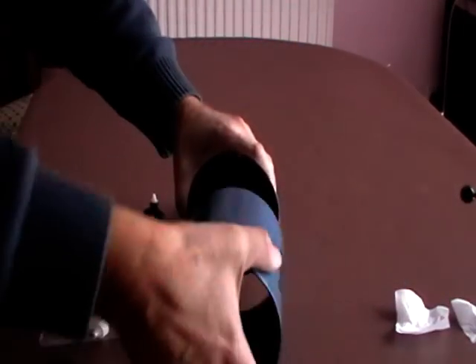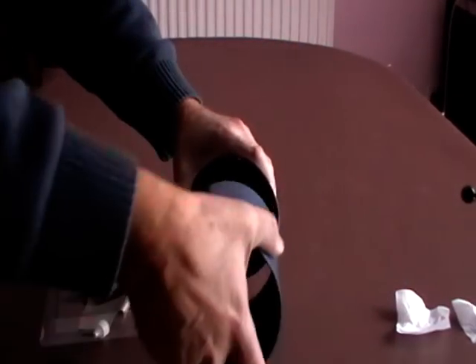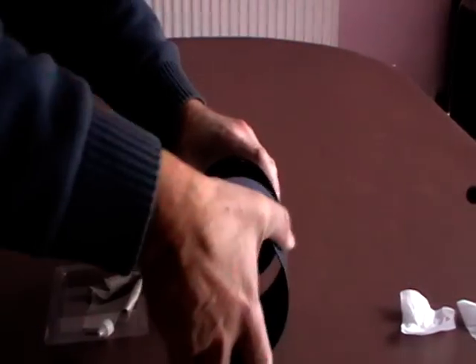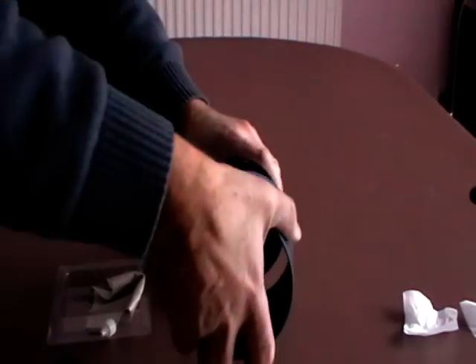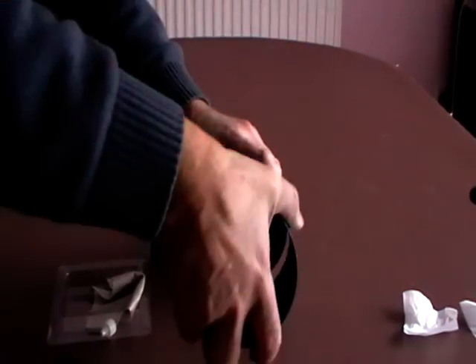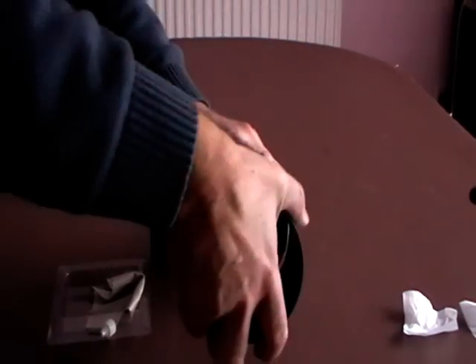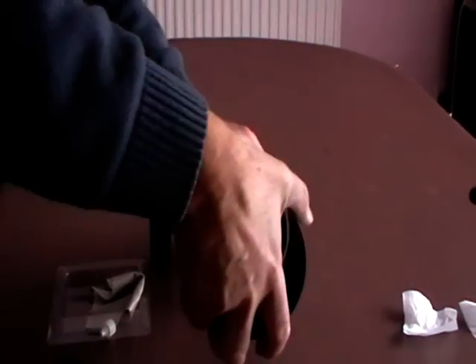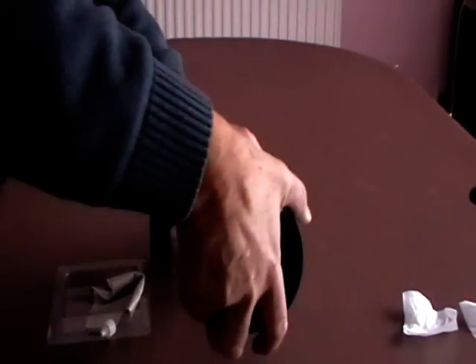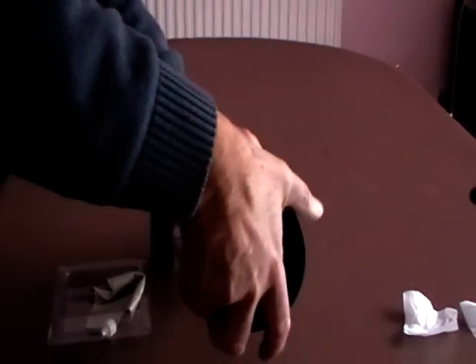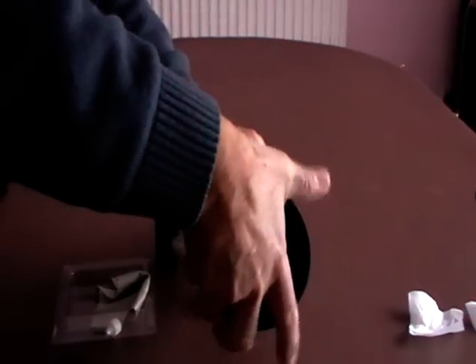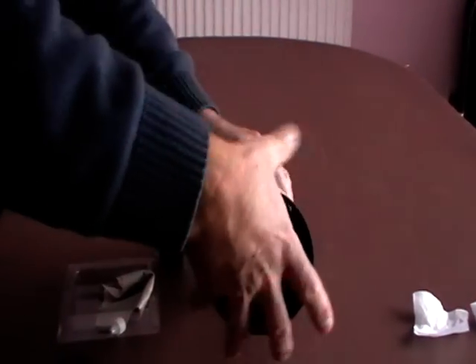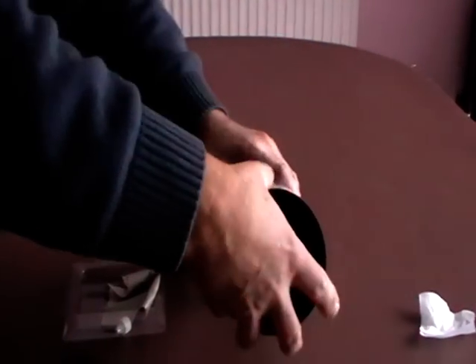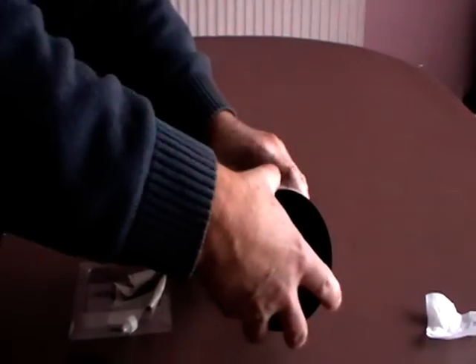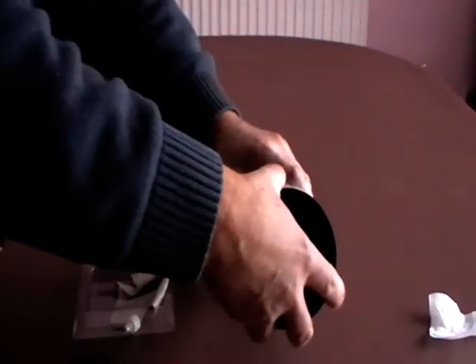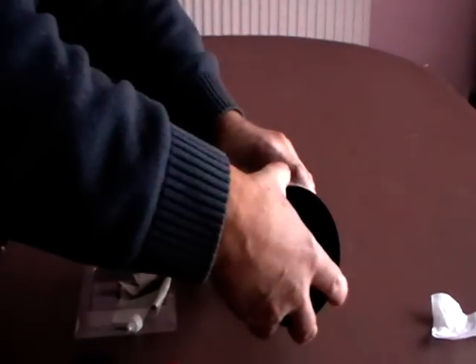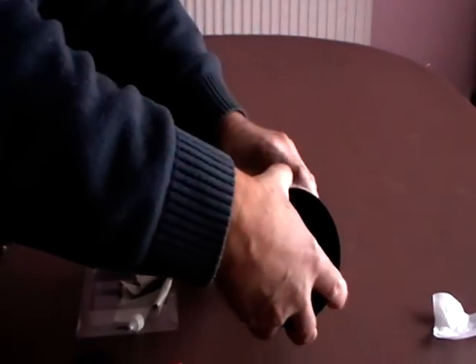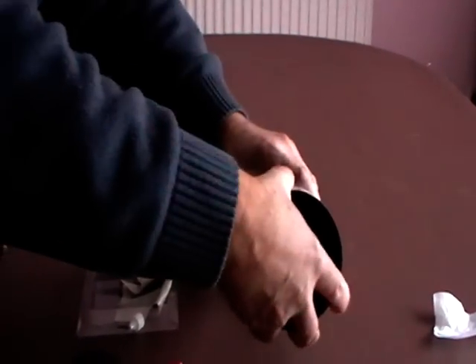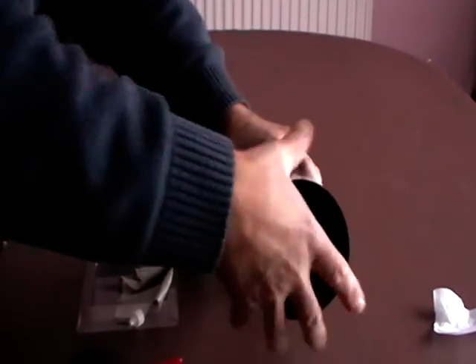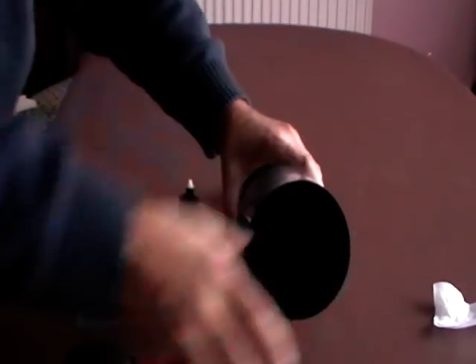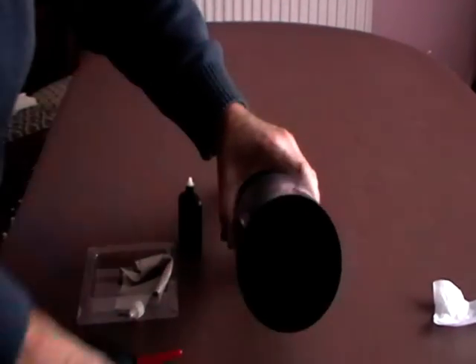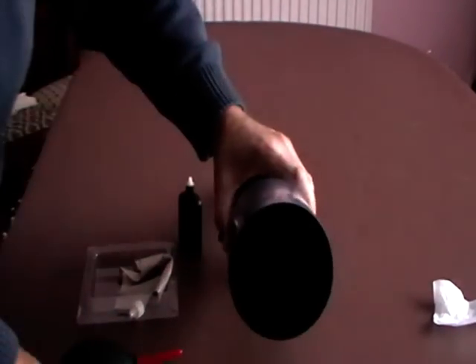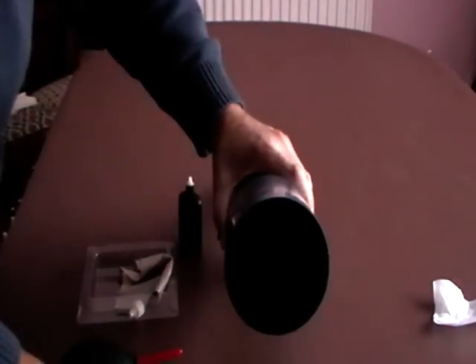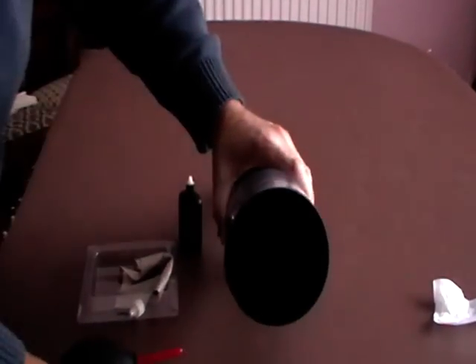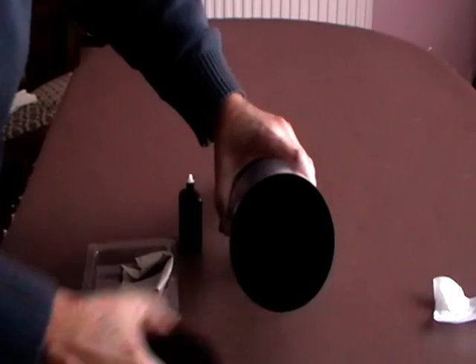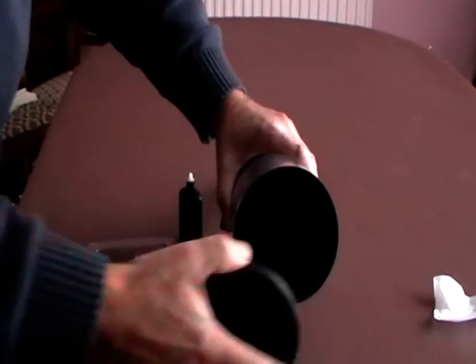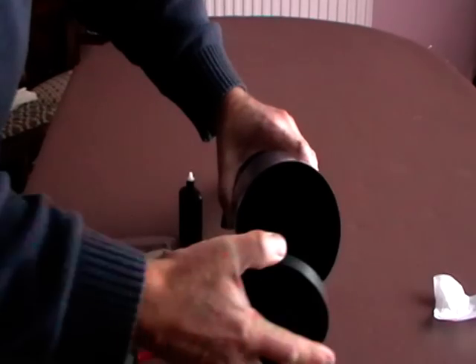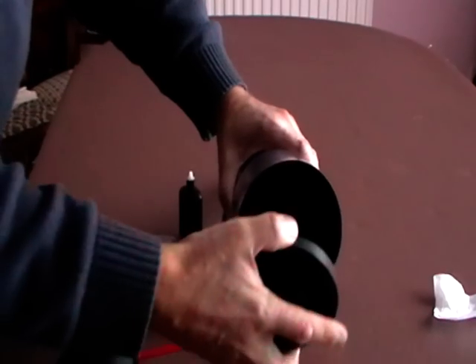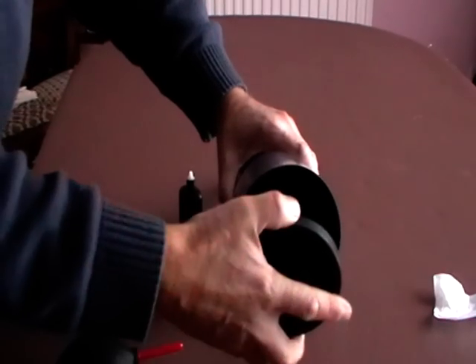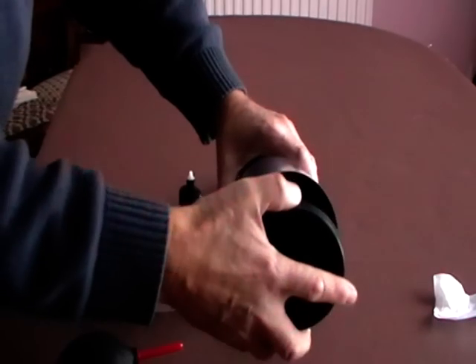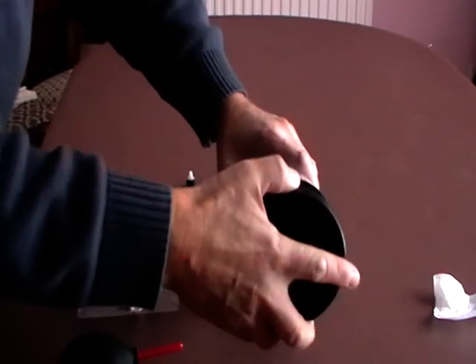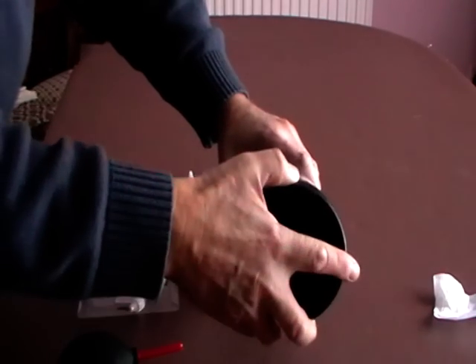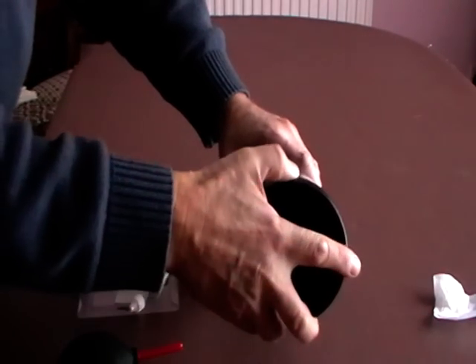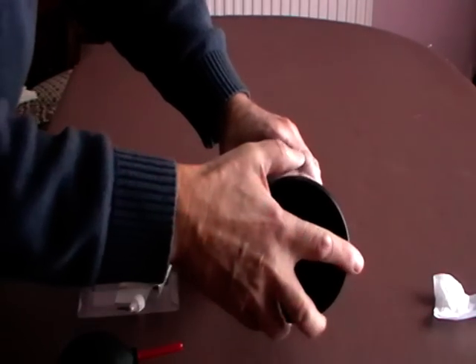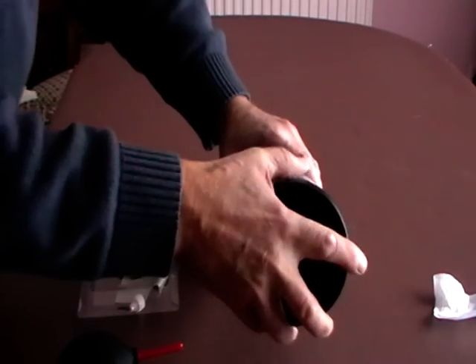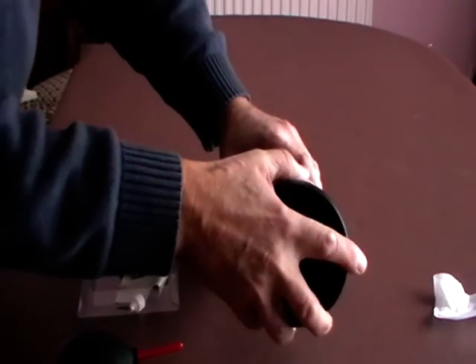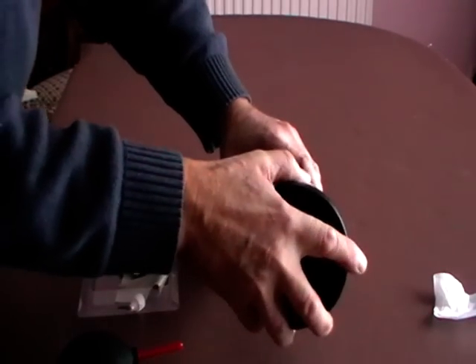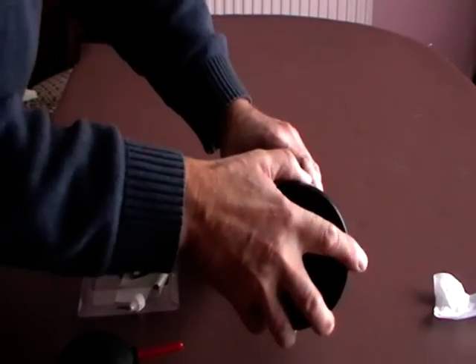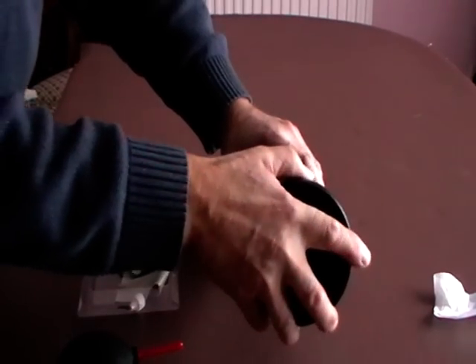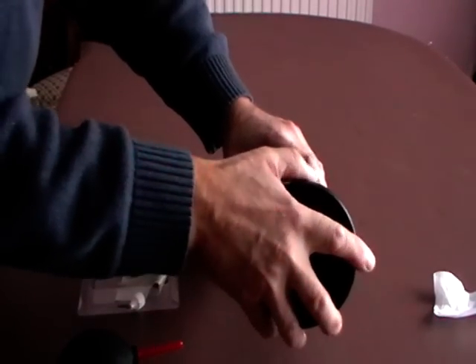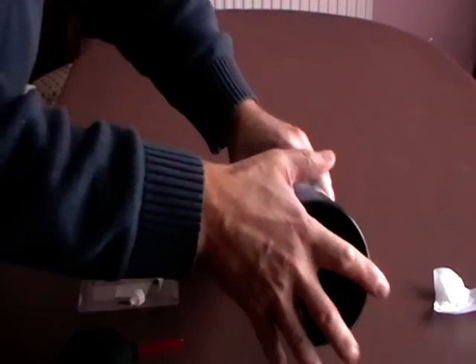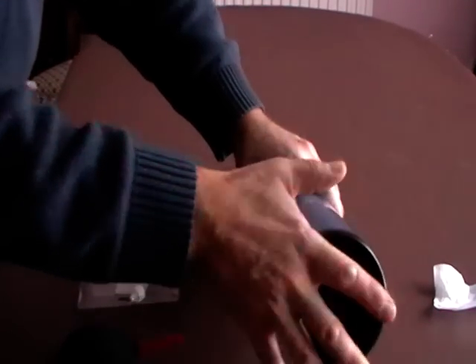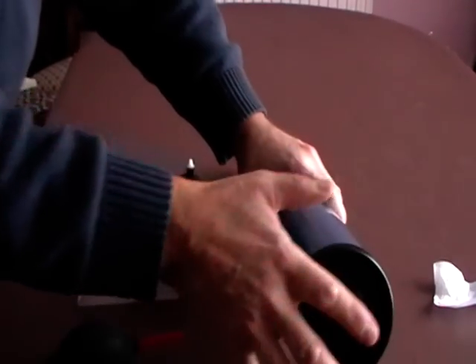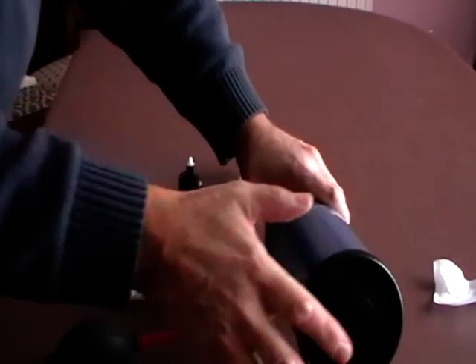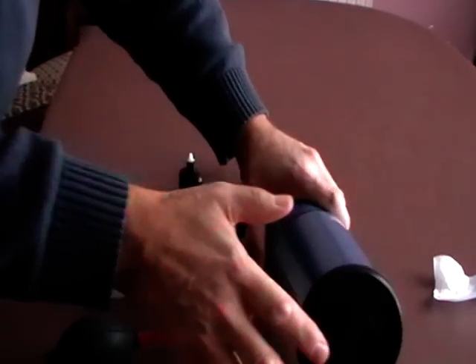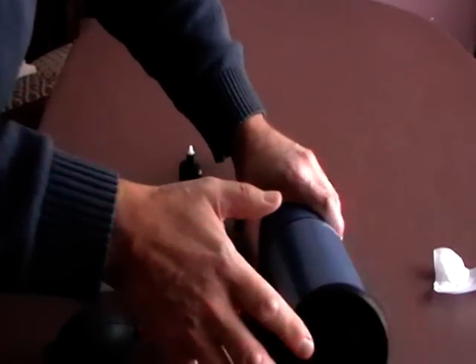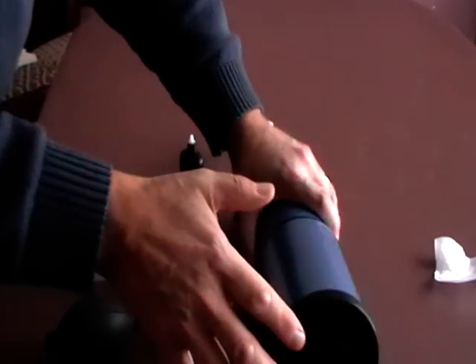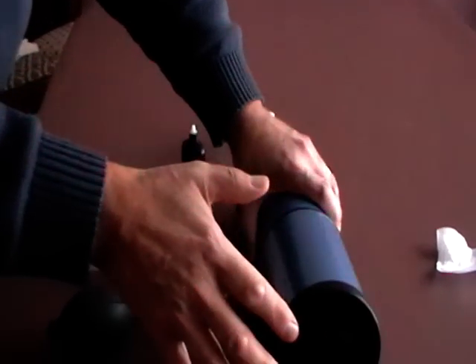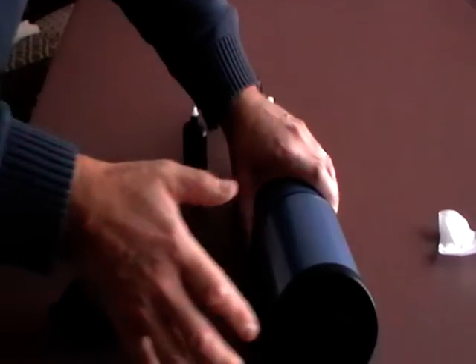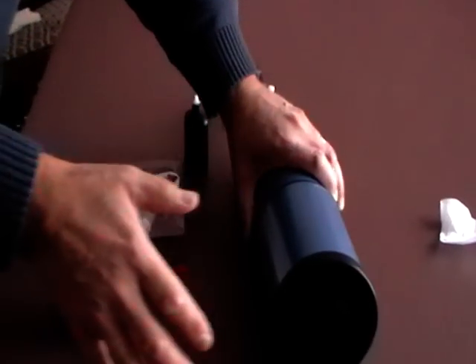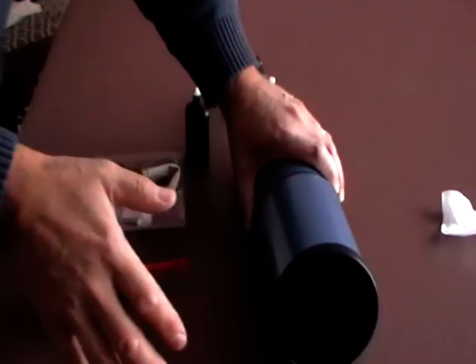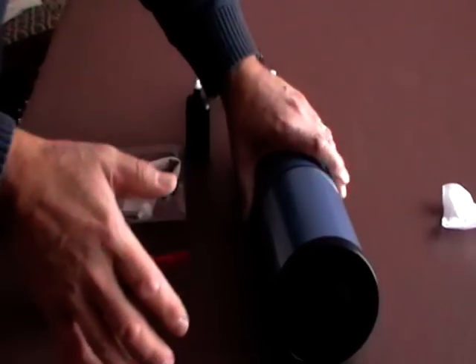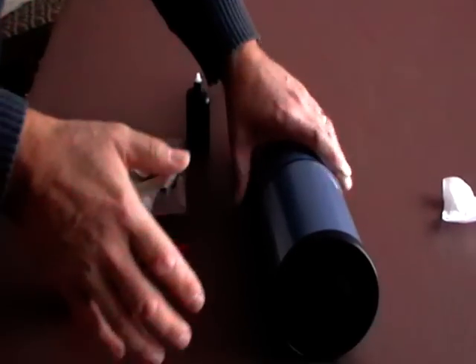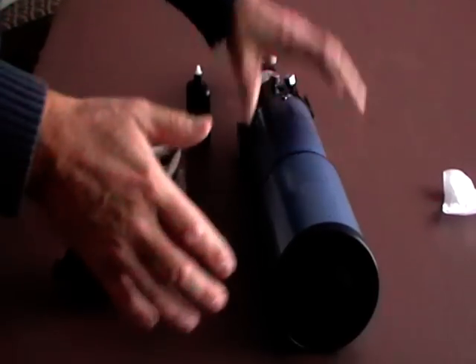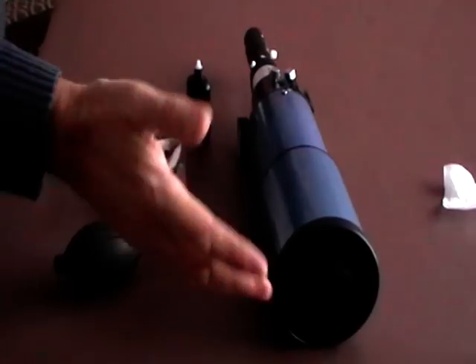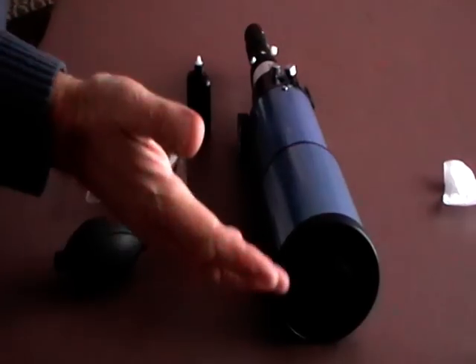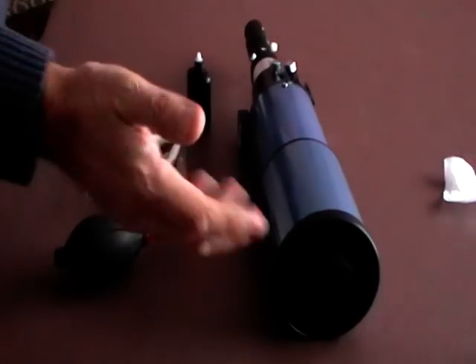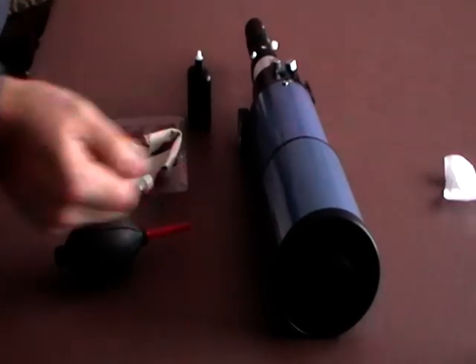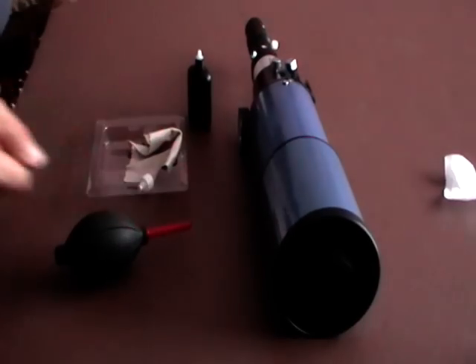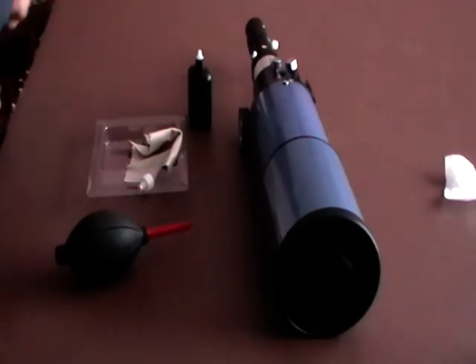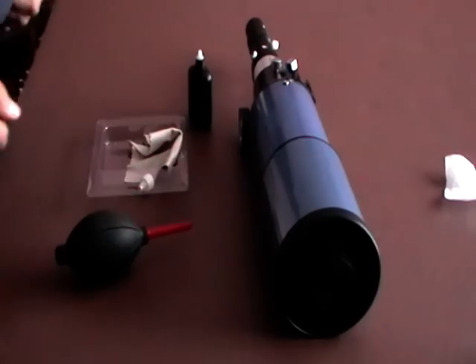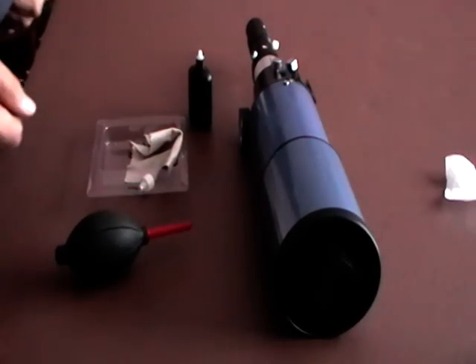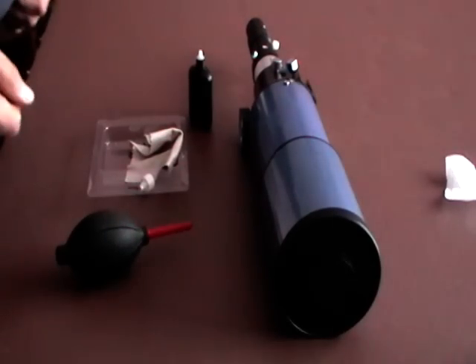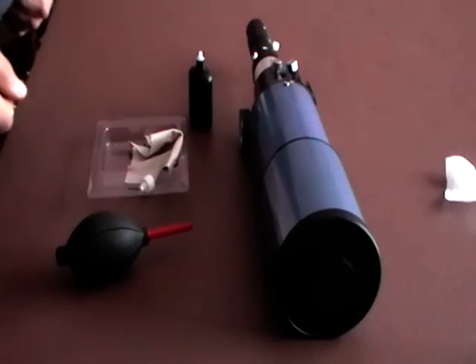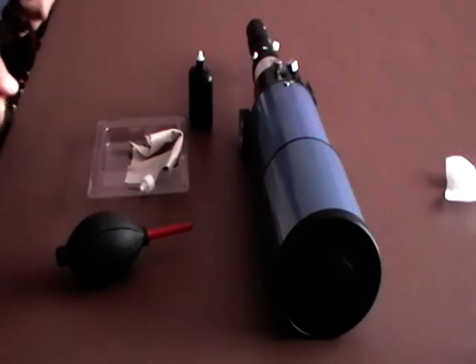Refit the dew shield. Refit the lens cap. And that's it — the job's done.